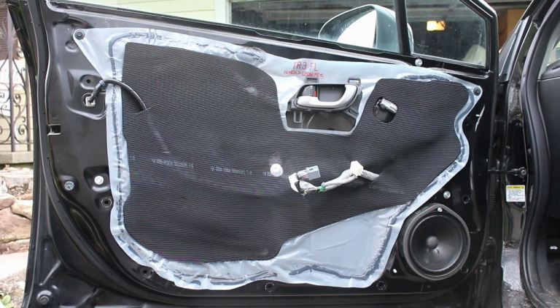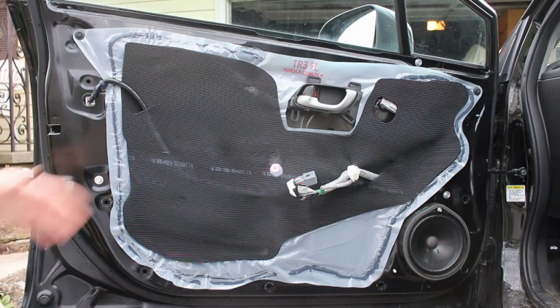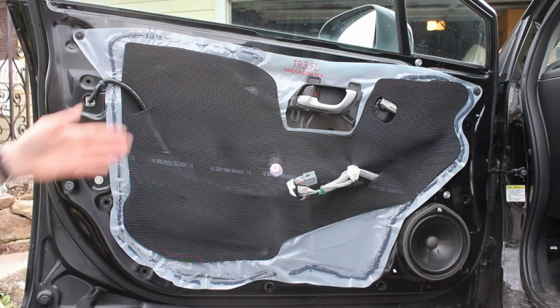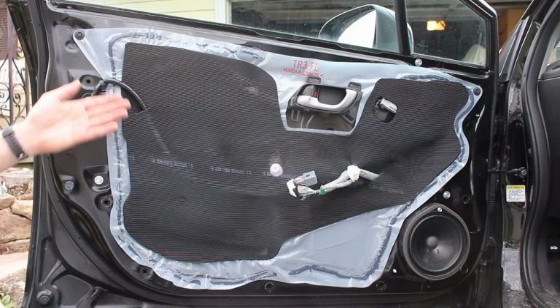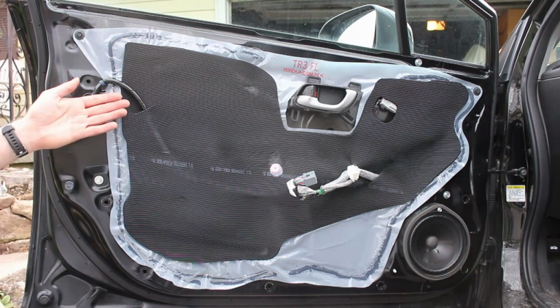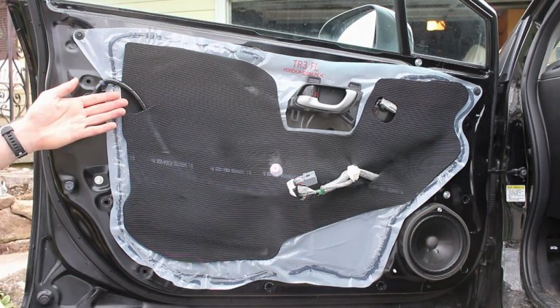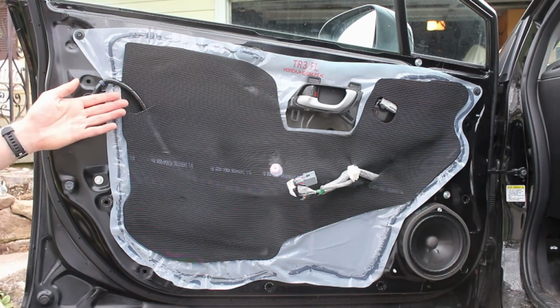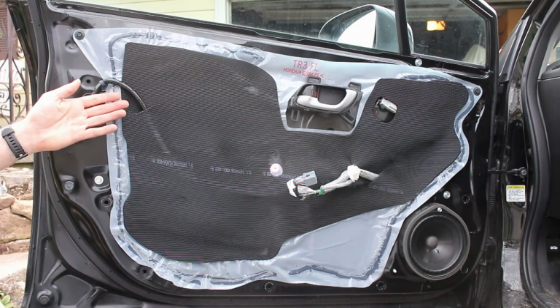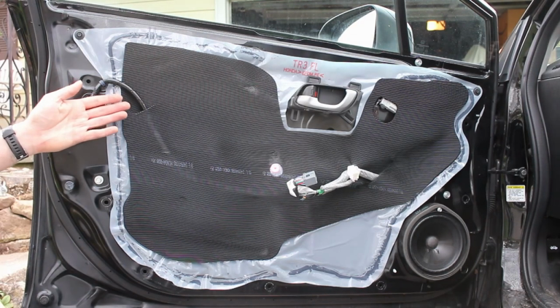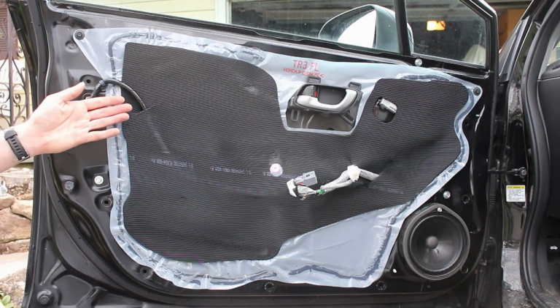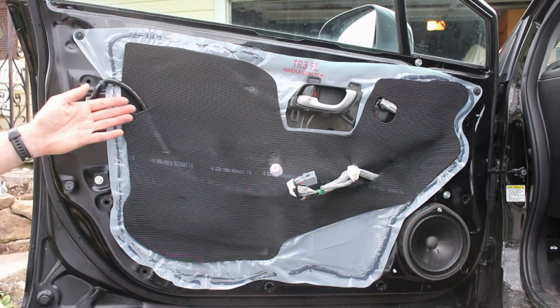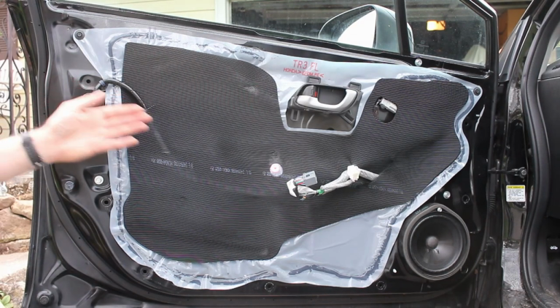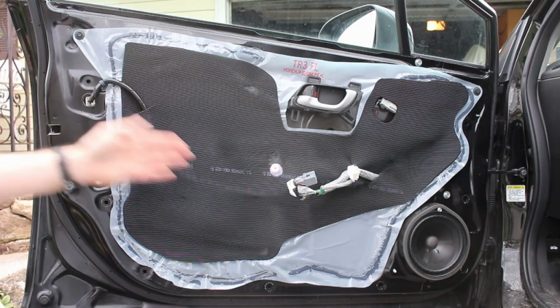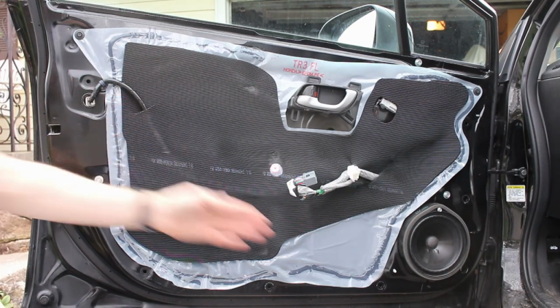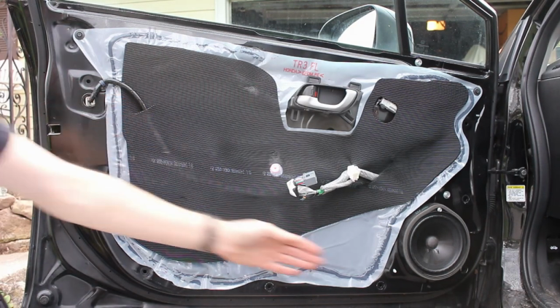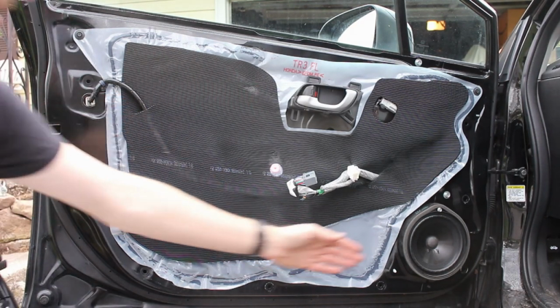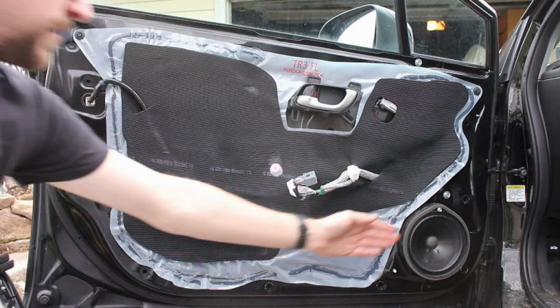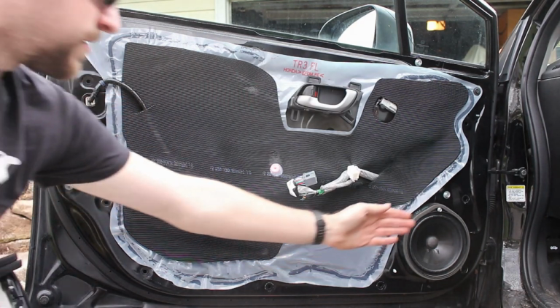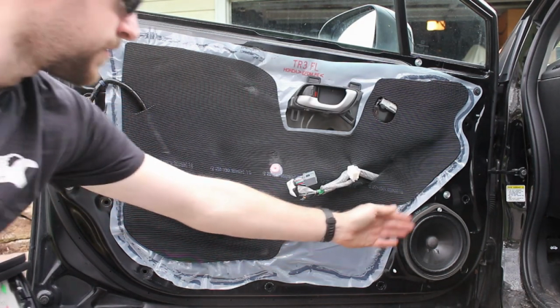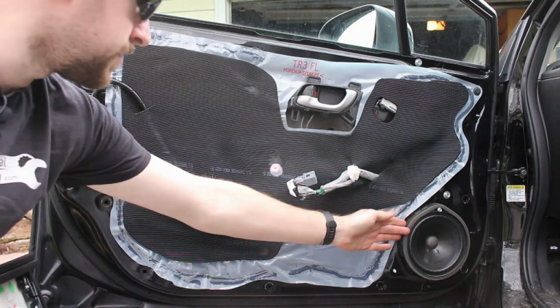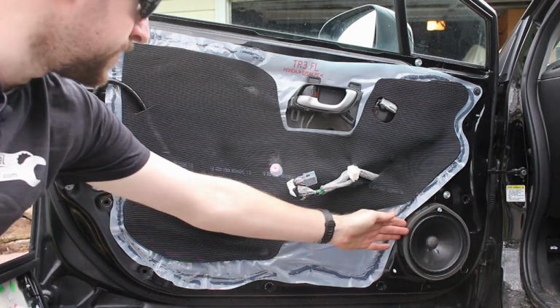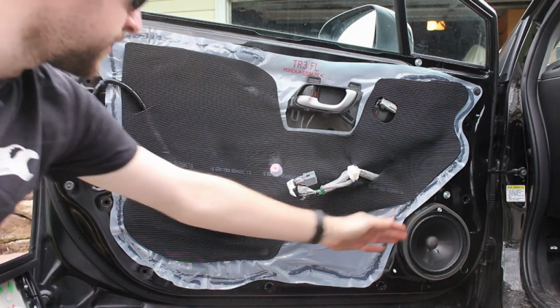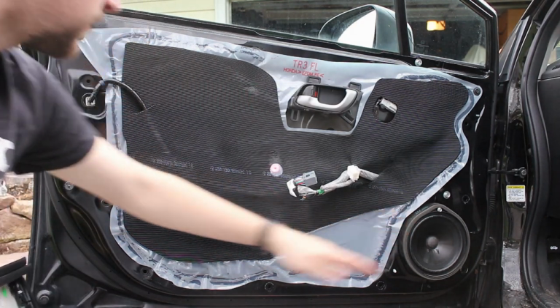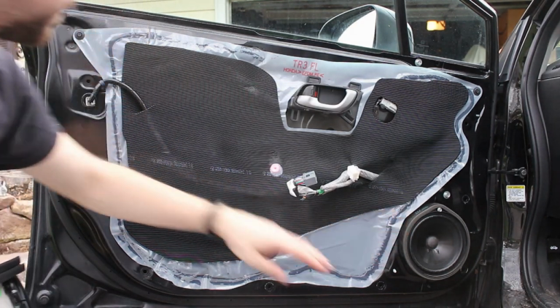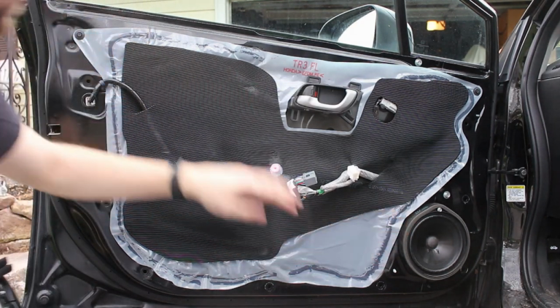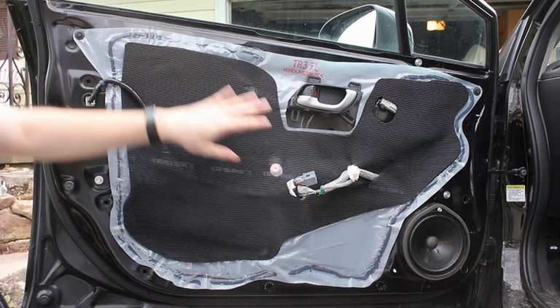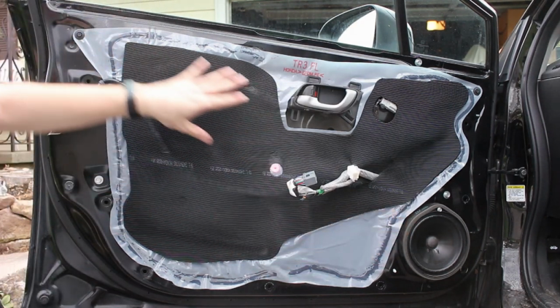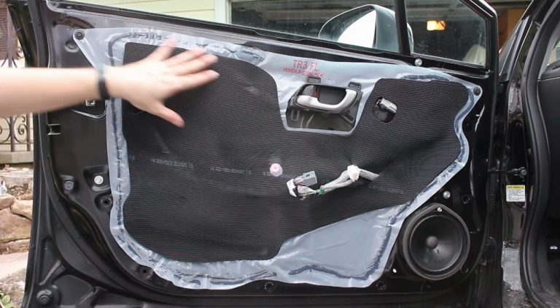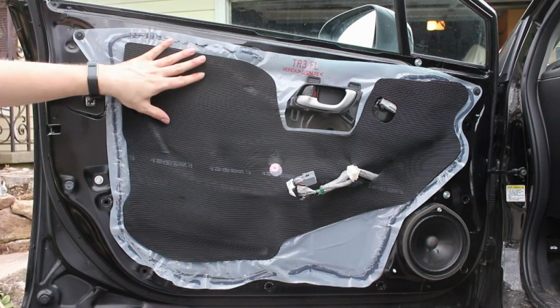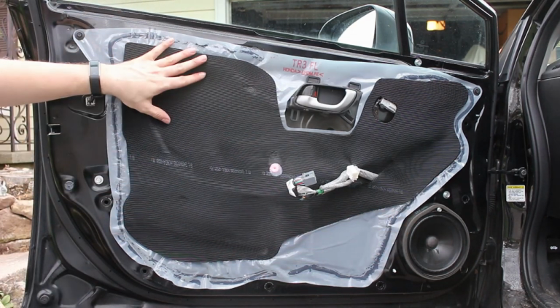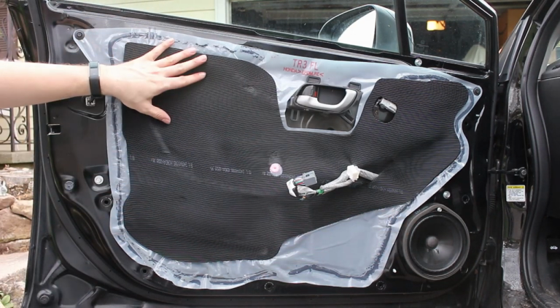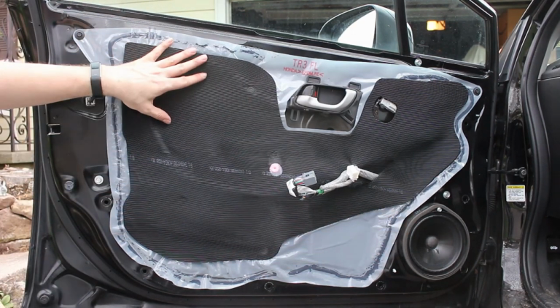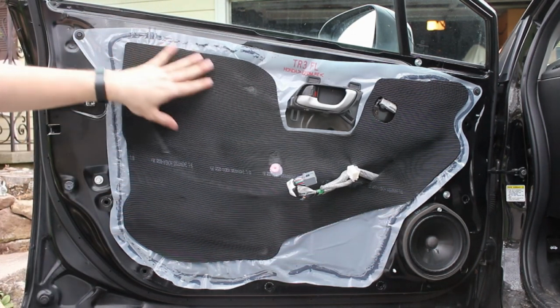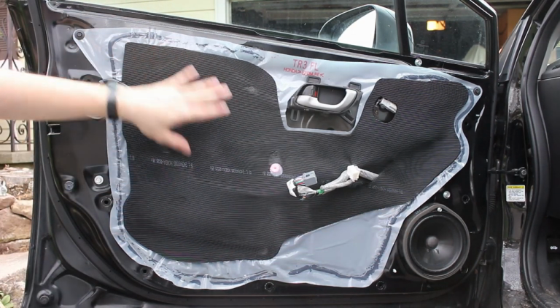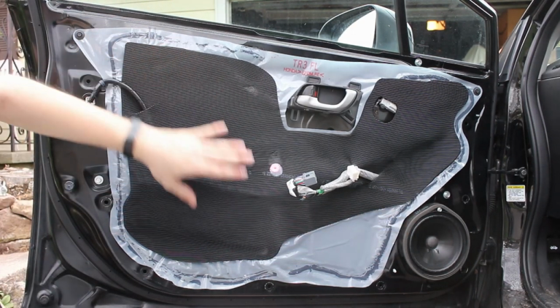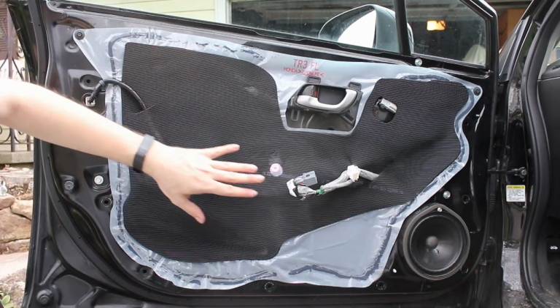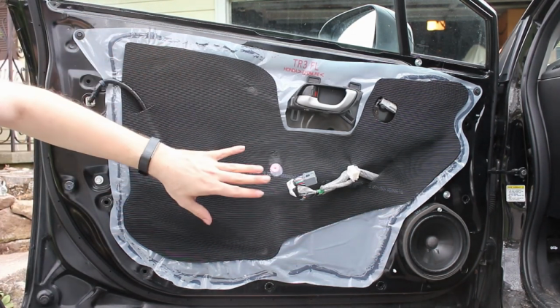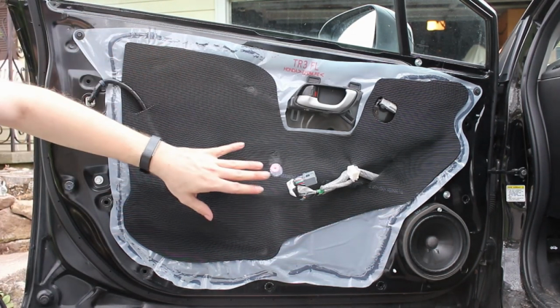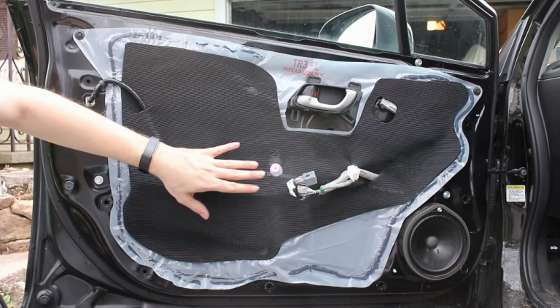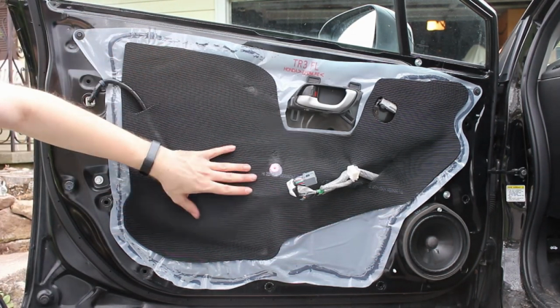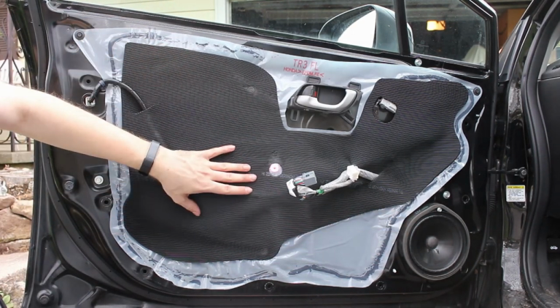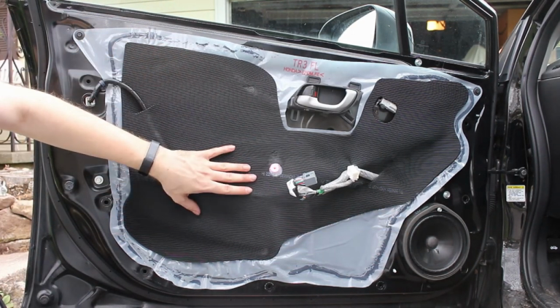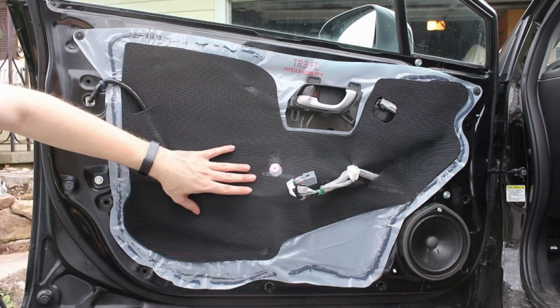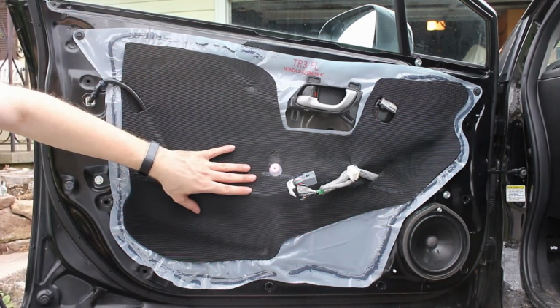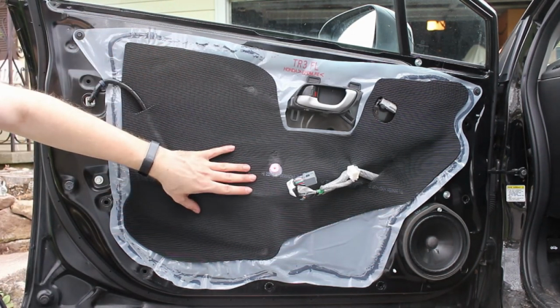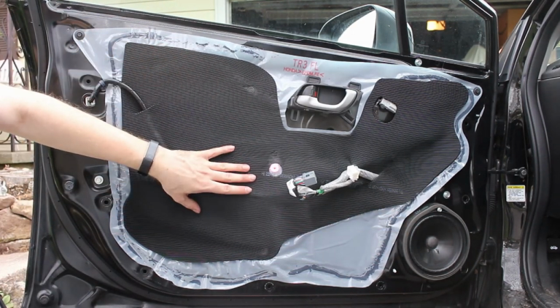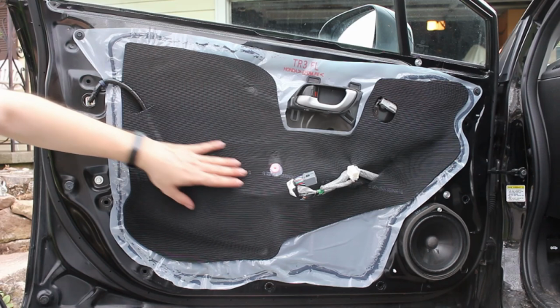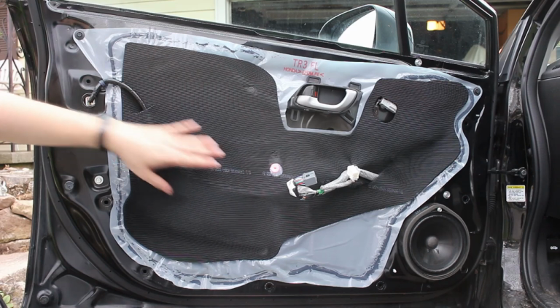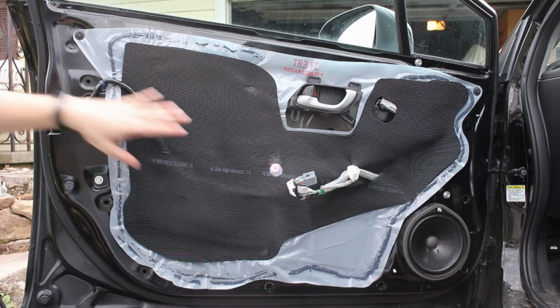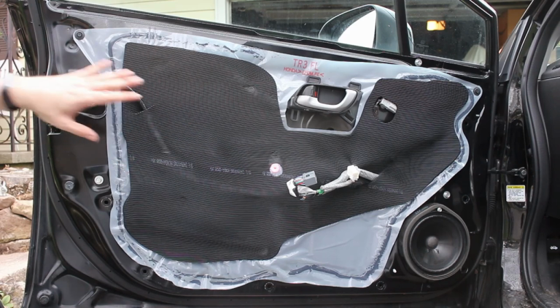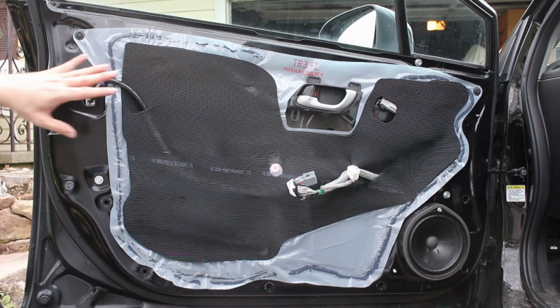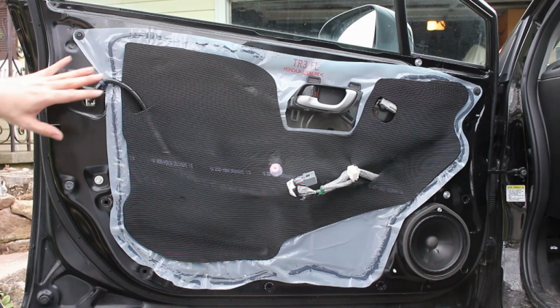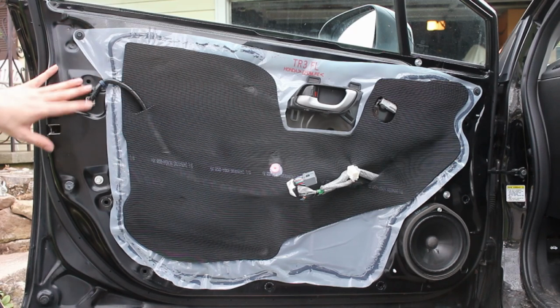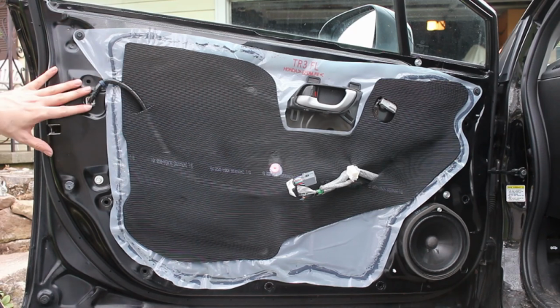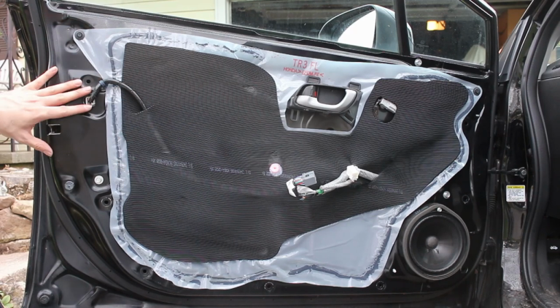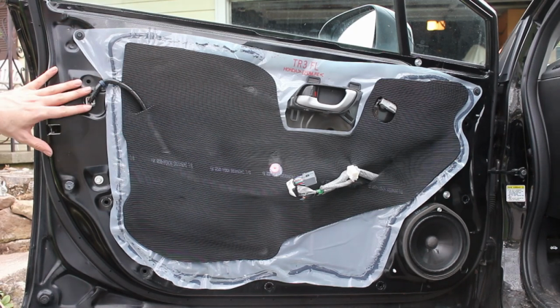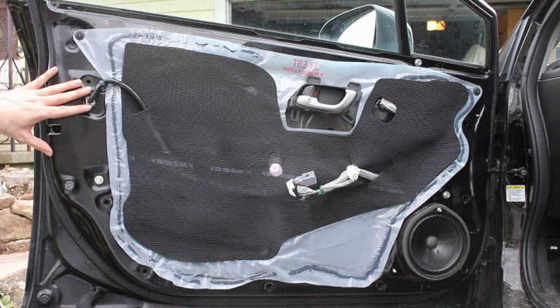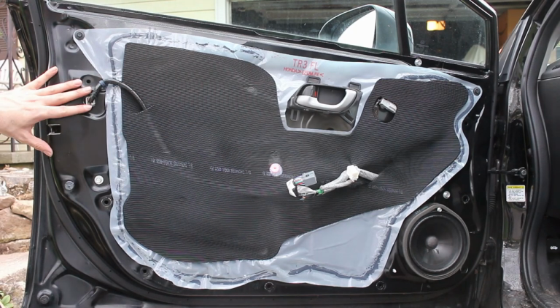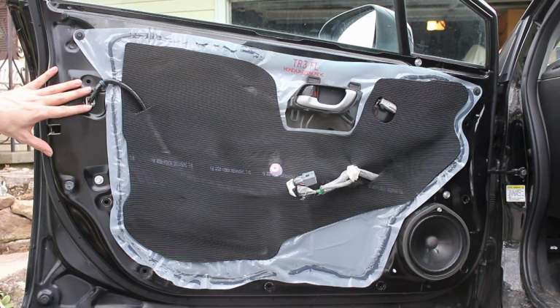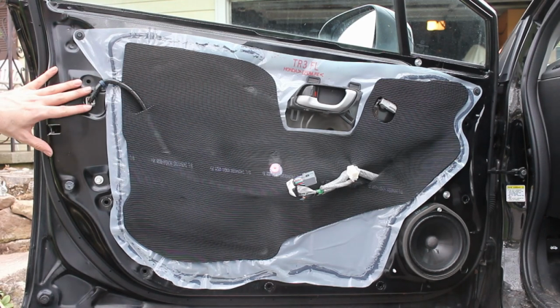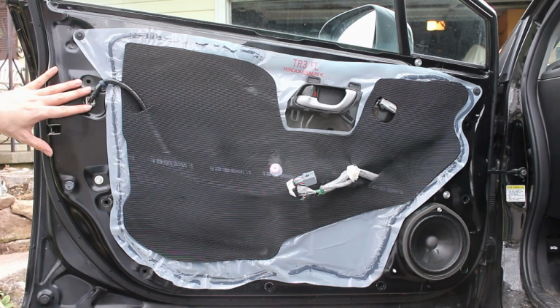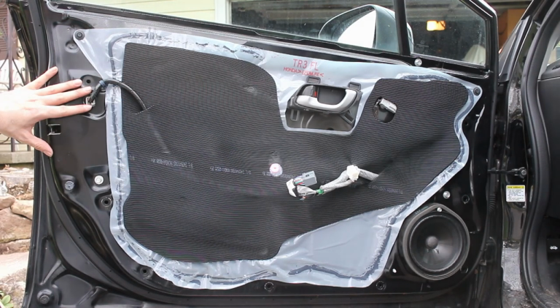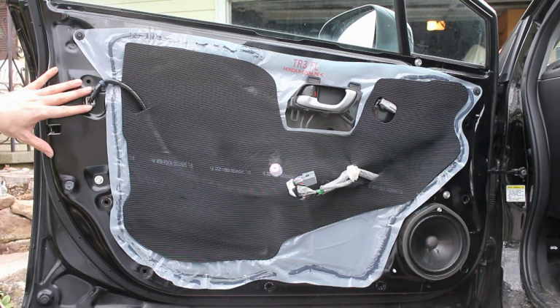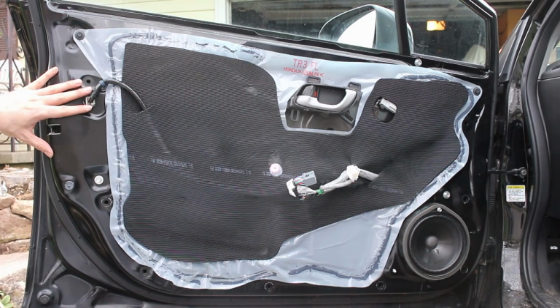Now with the door panel off, you have access to the speaker. Behind this cover you can get to the window motor and regulator and the latch assembly.